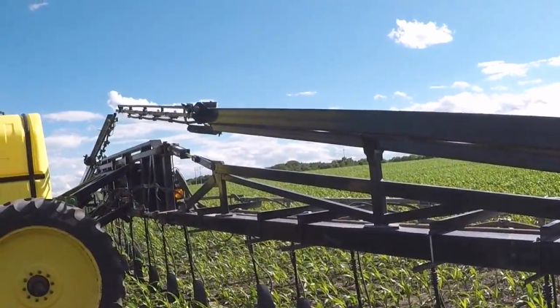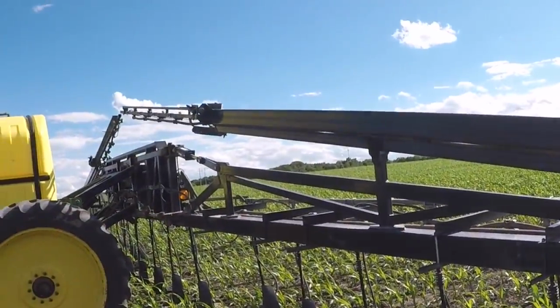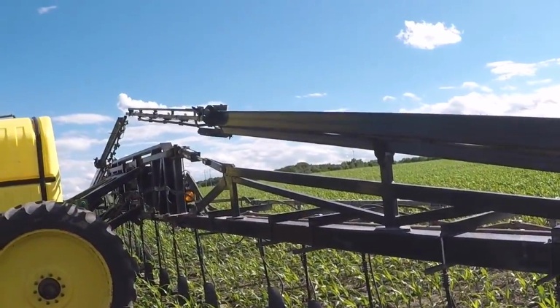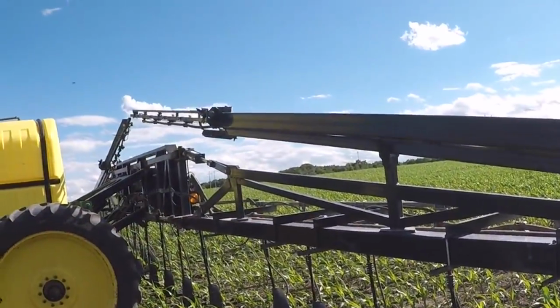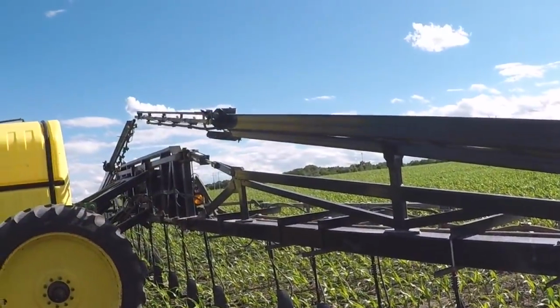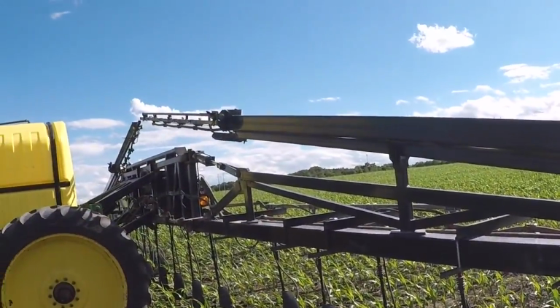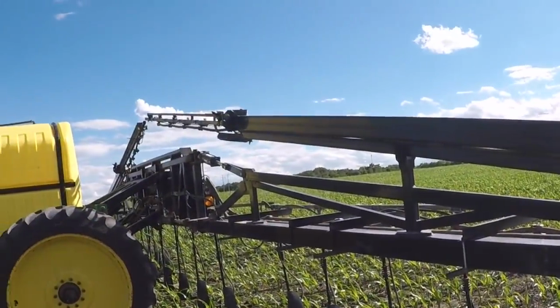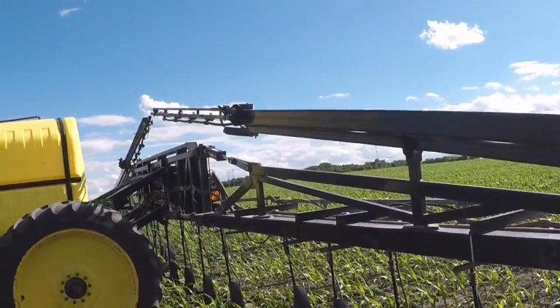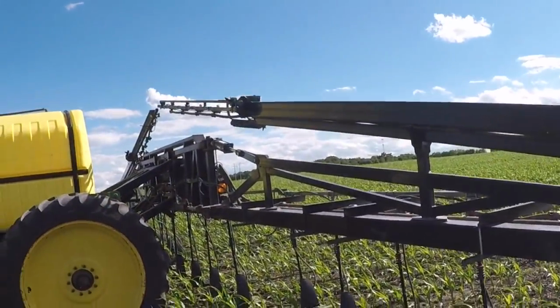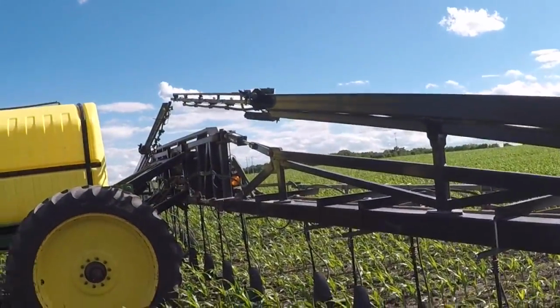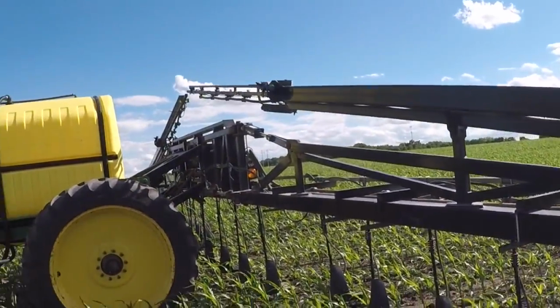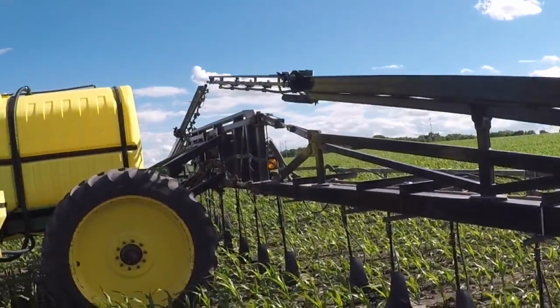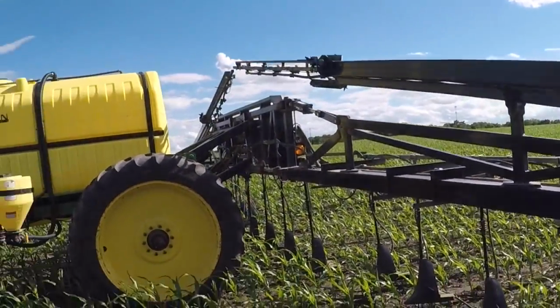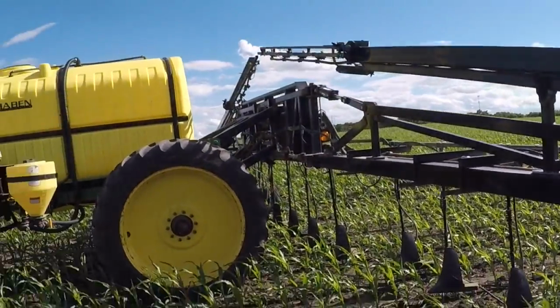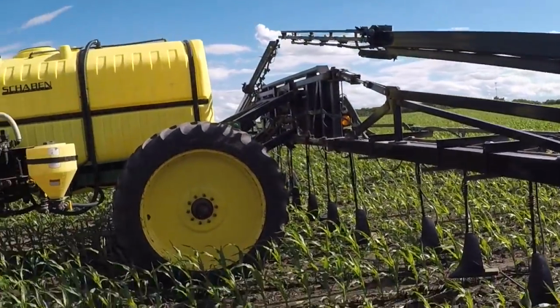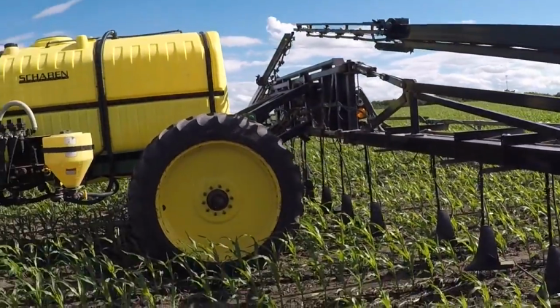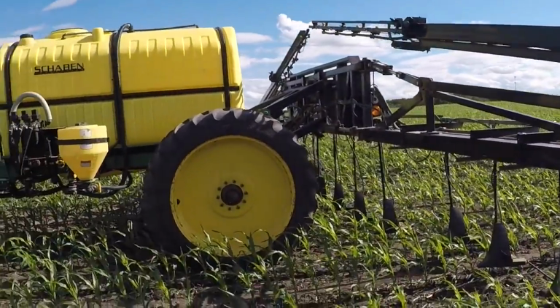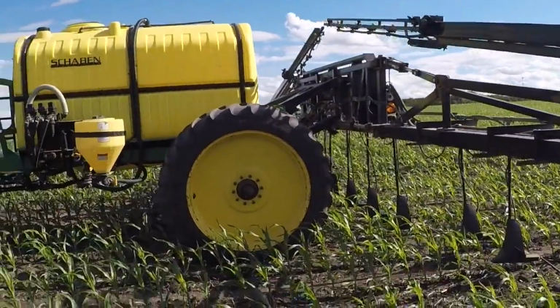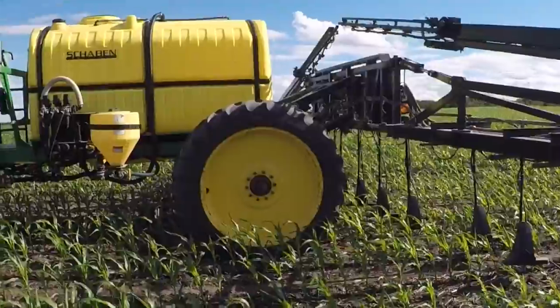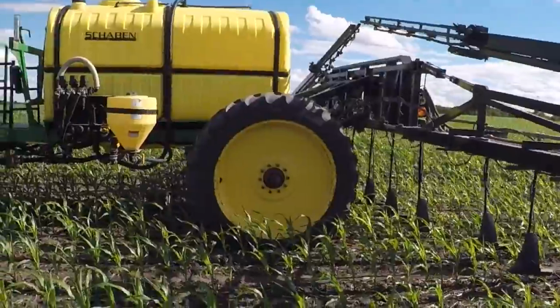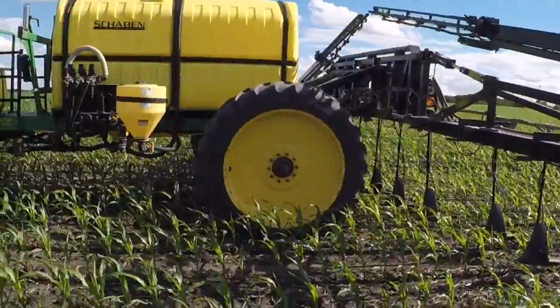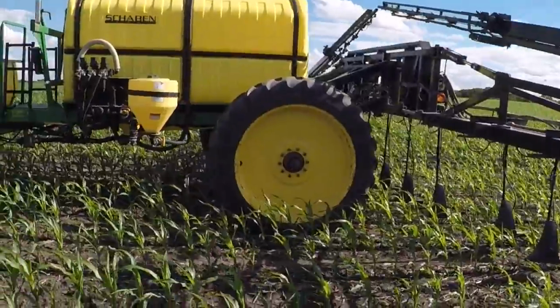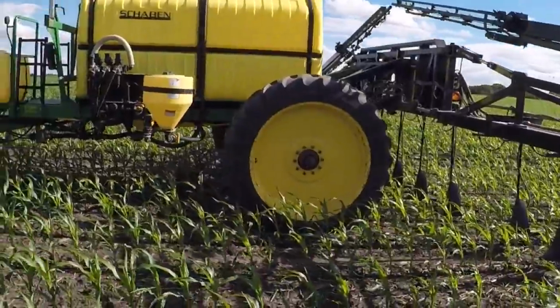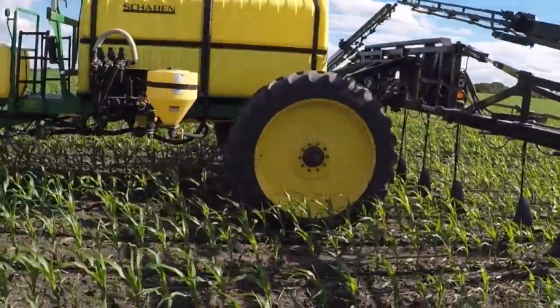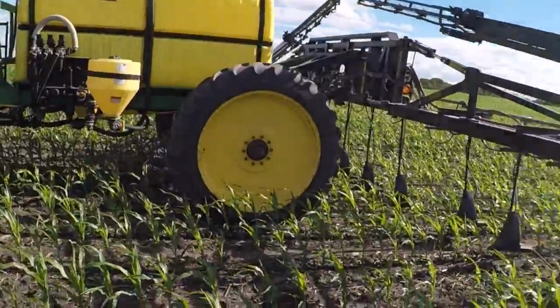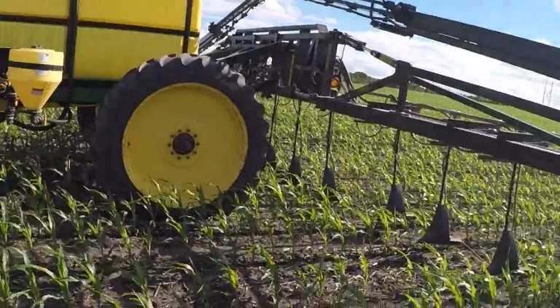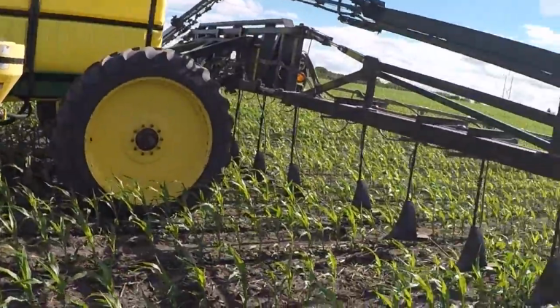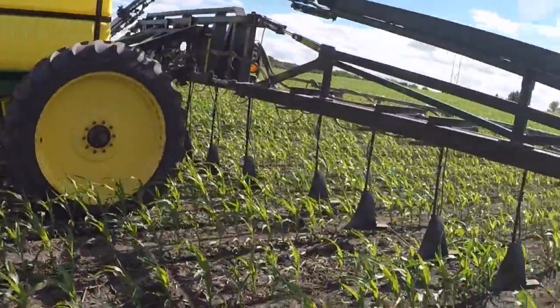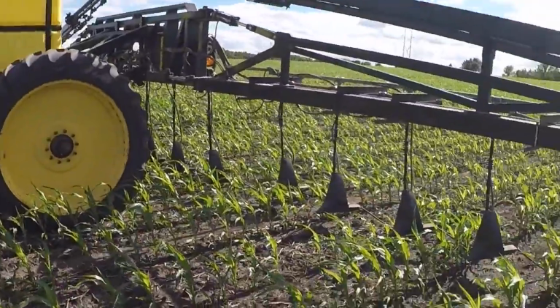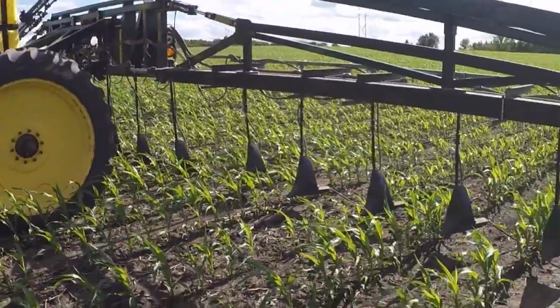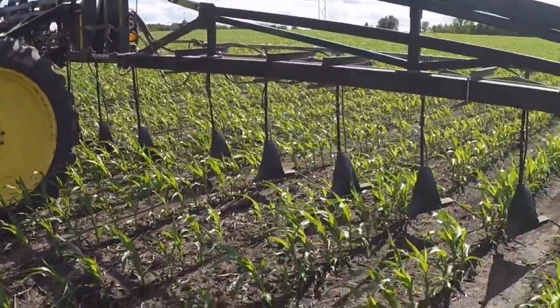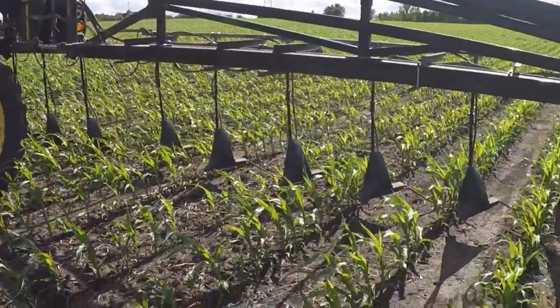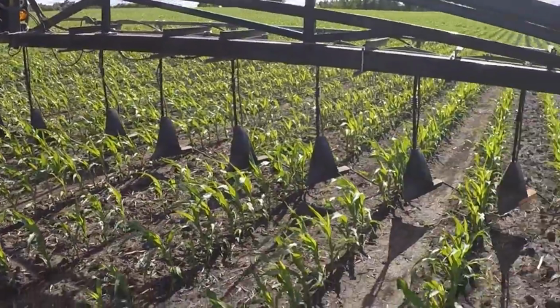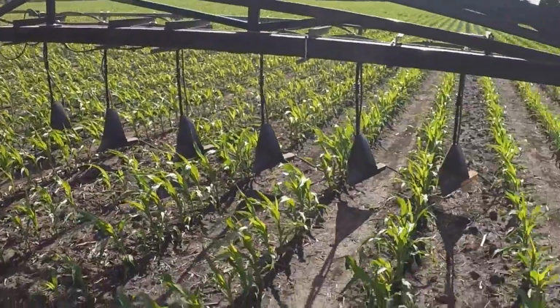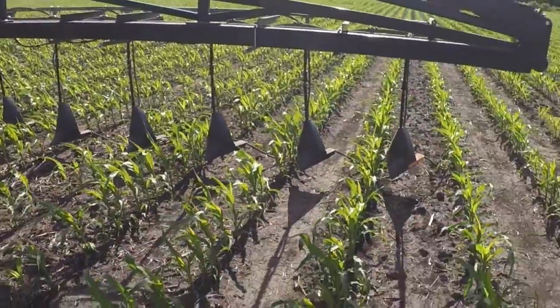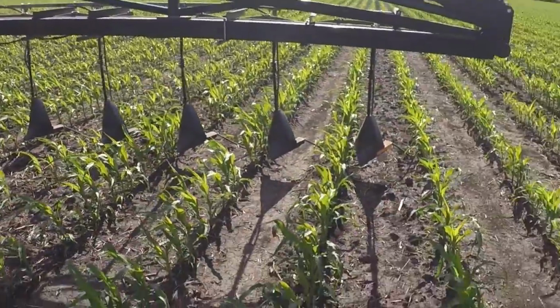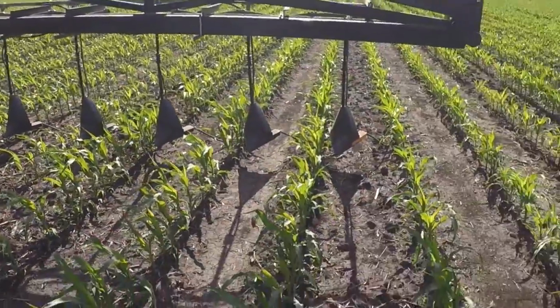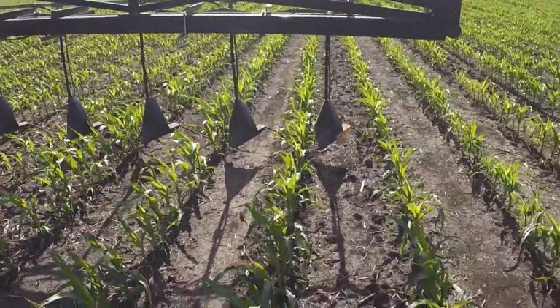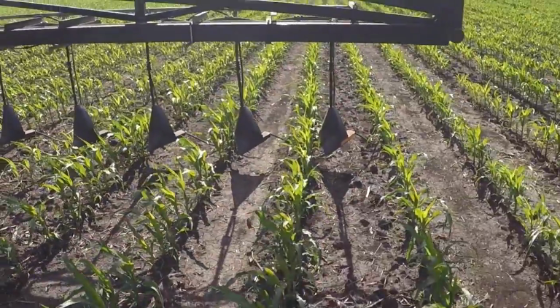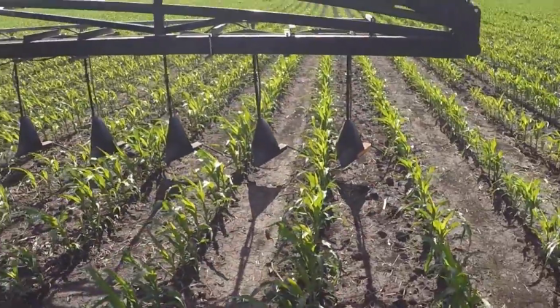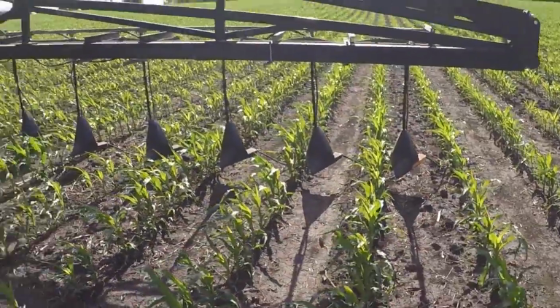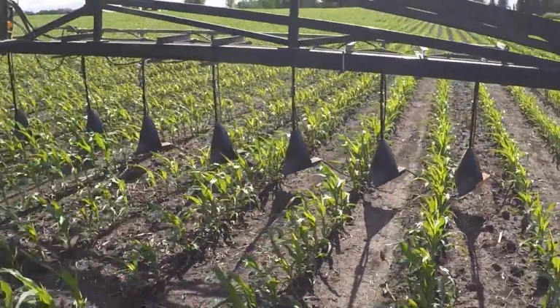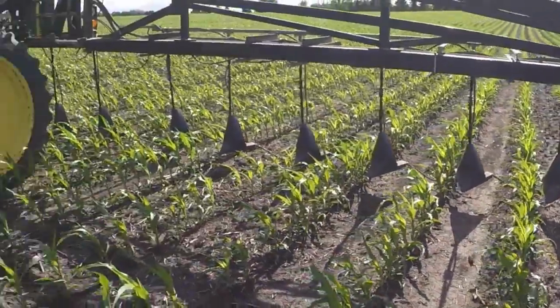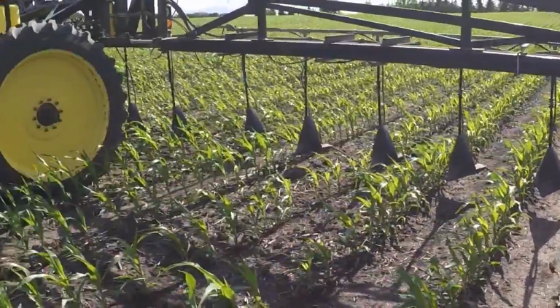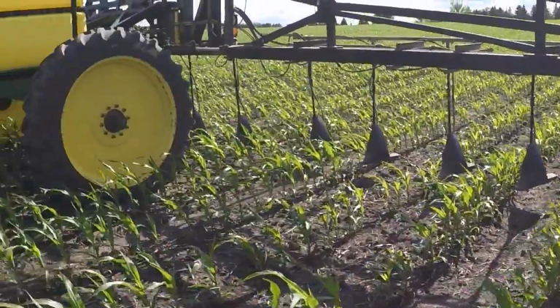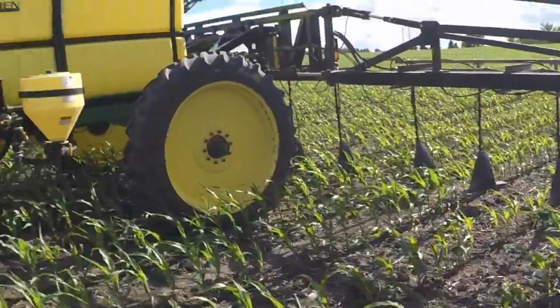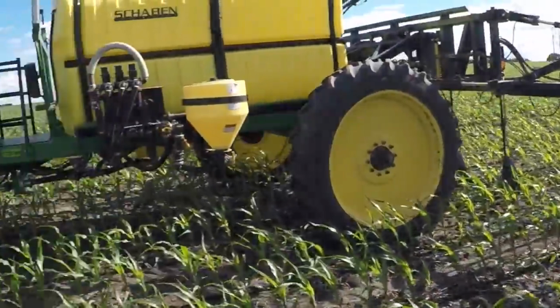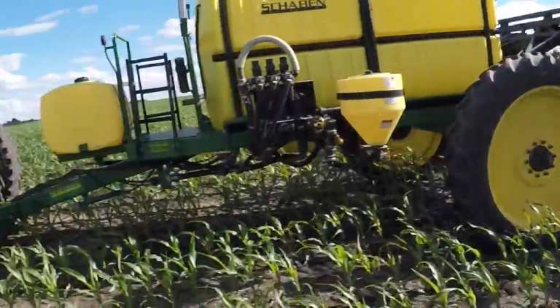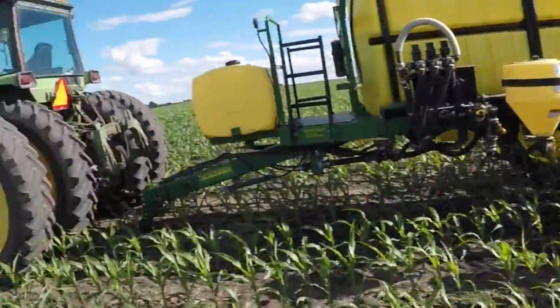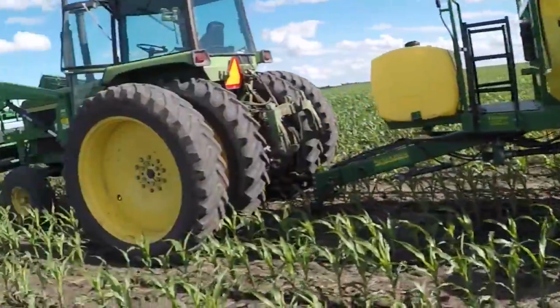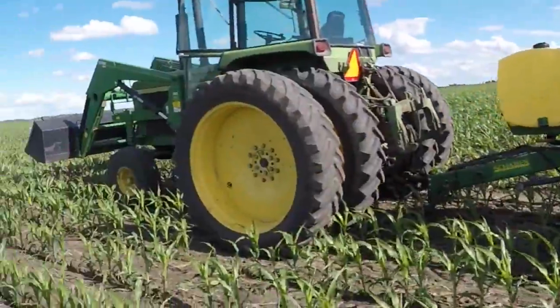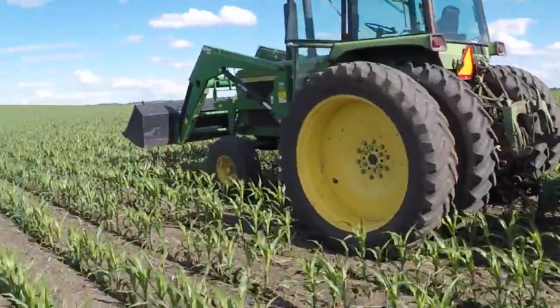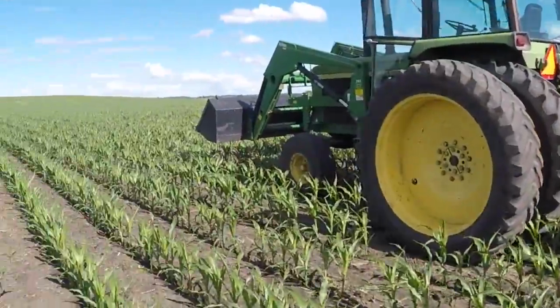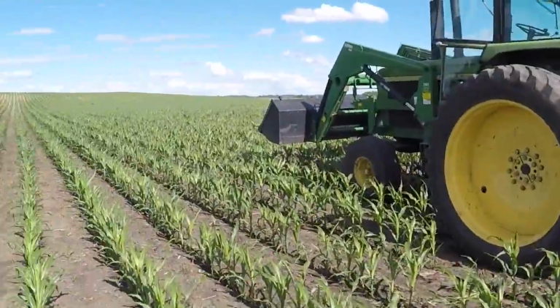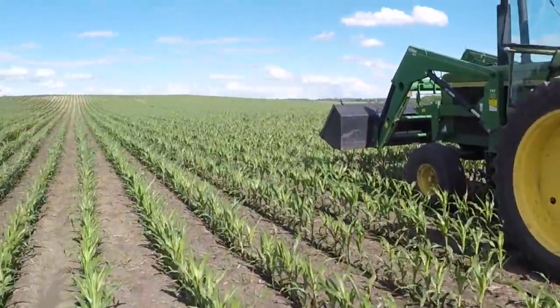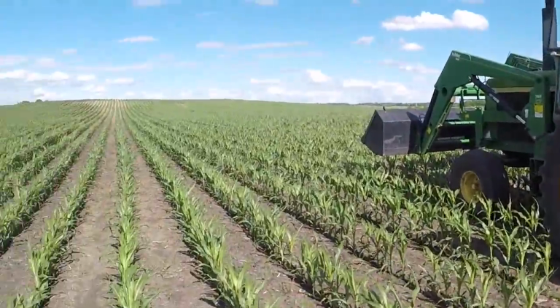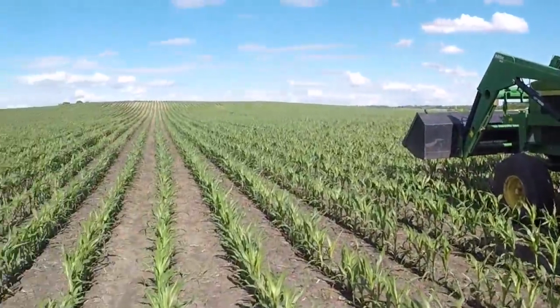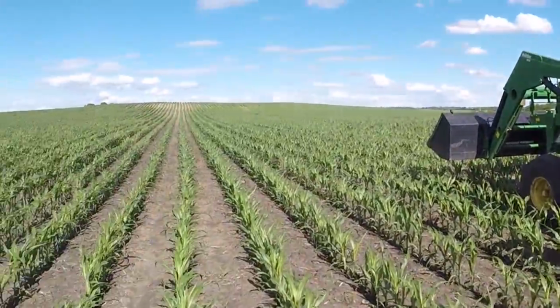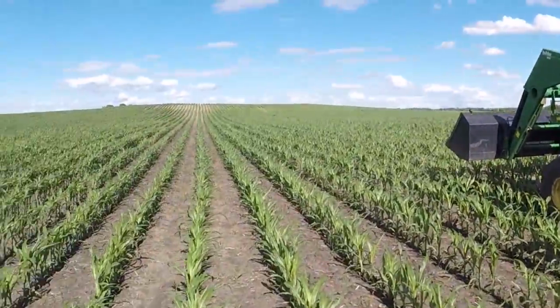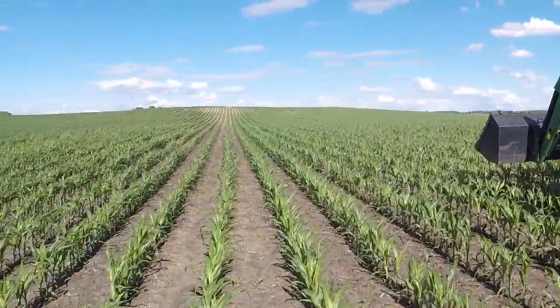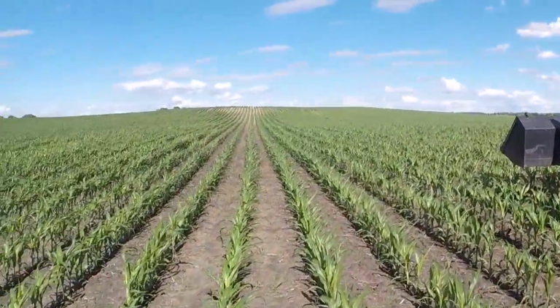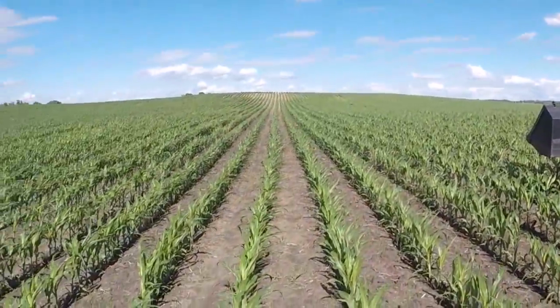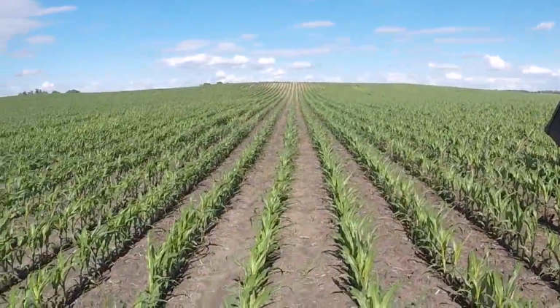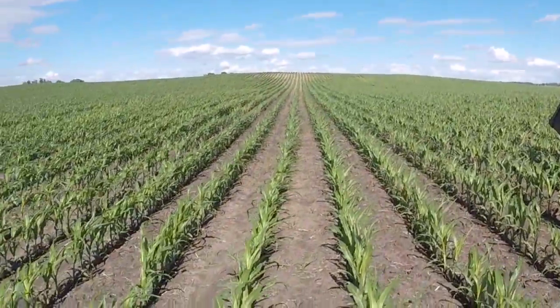You can see it's a 90-foot sprayer, but we only have Y-Drop on 45 feet of it. That's plenty.